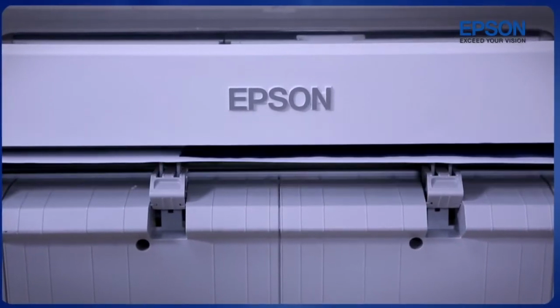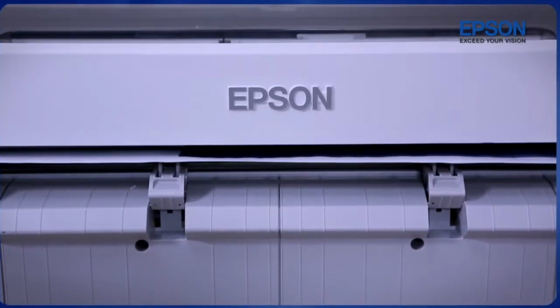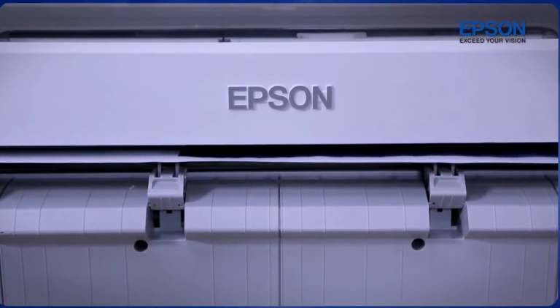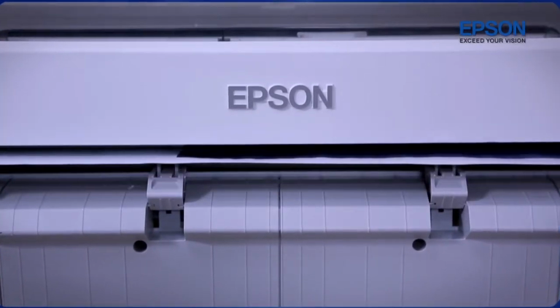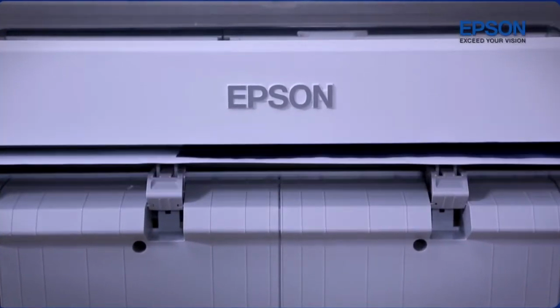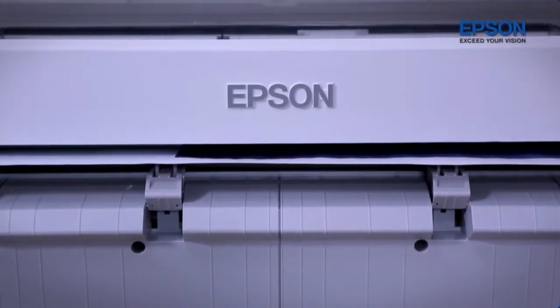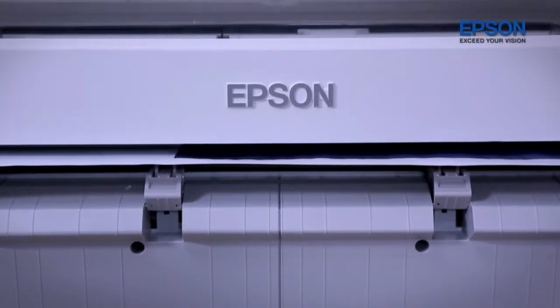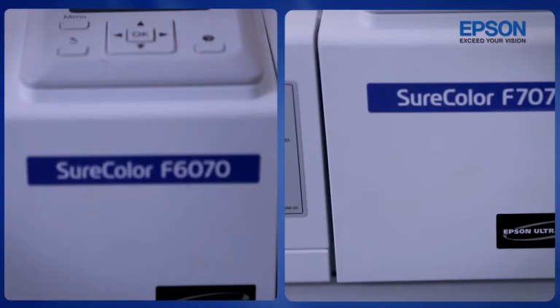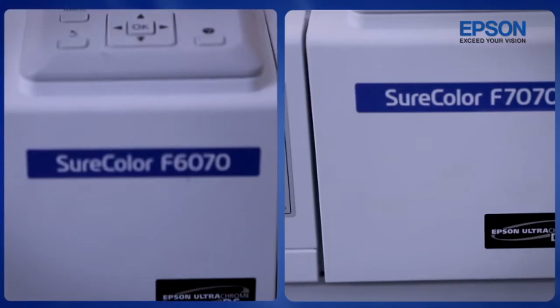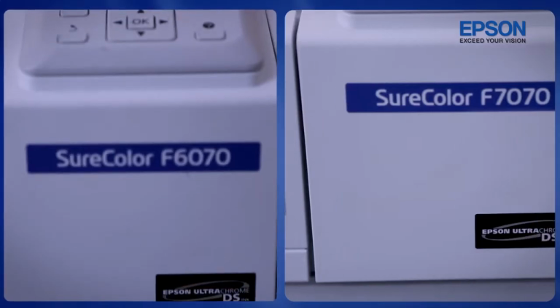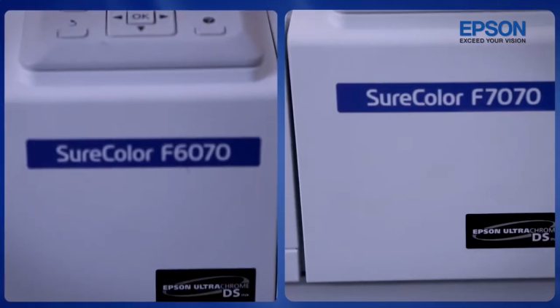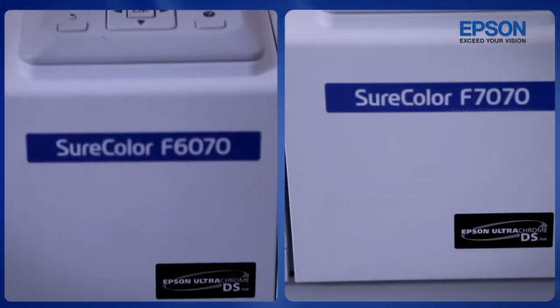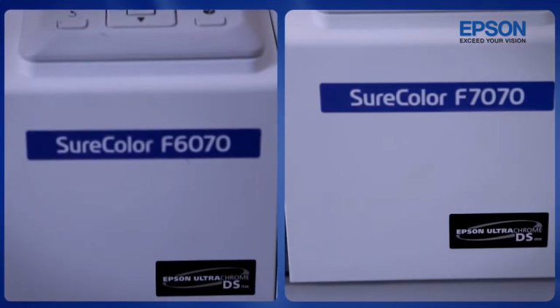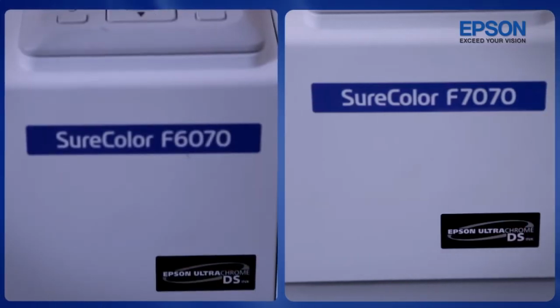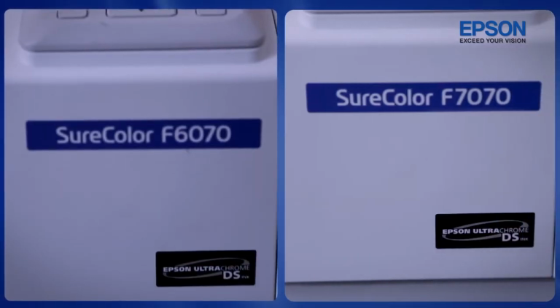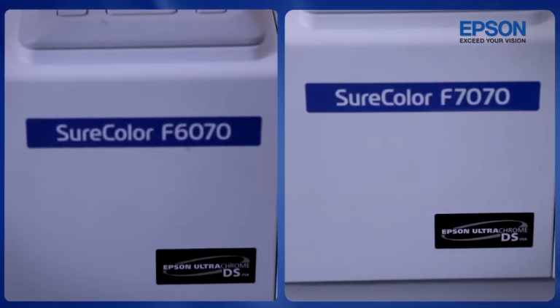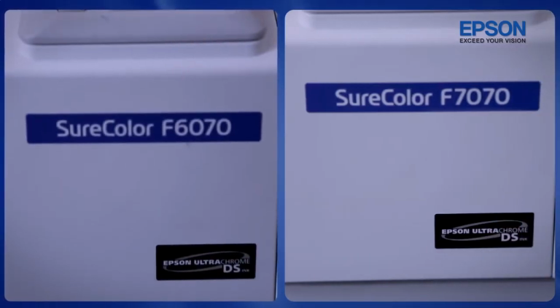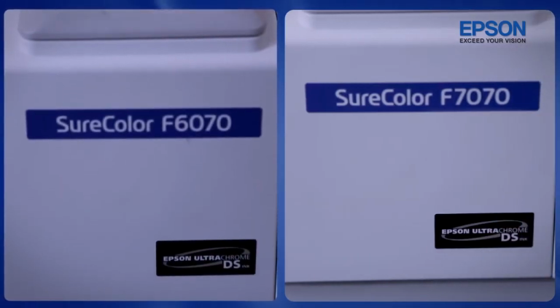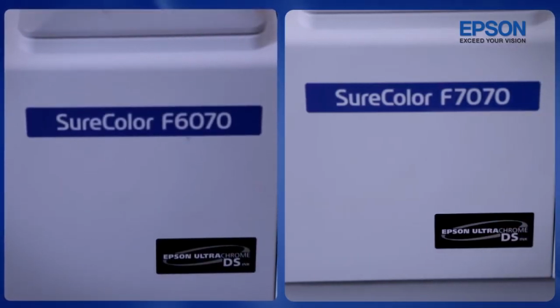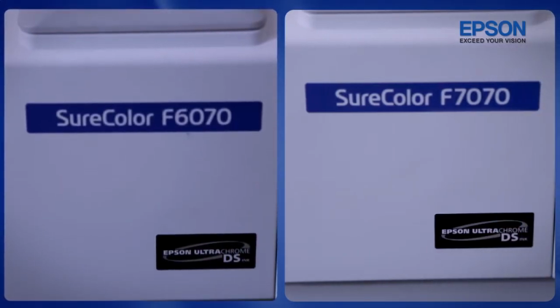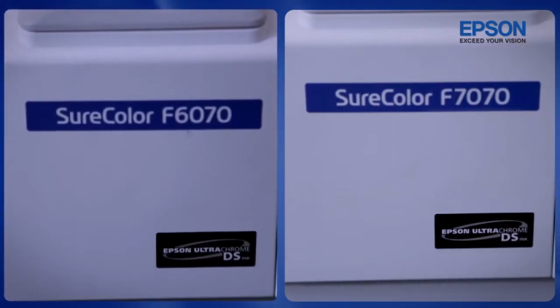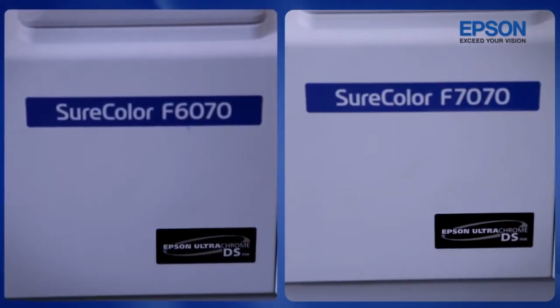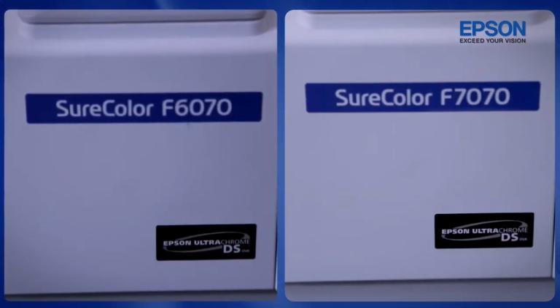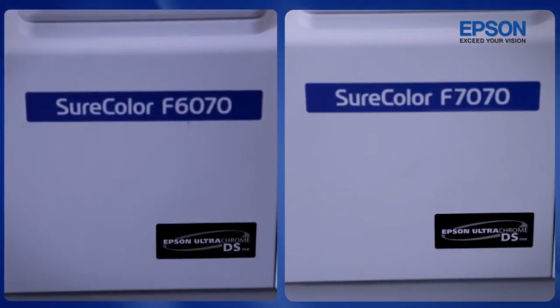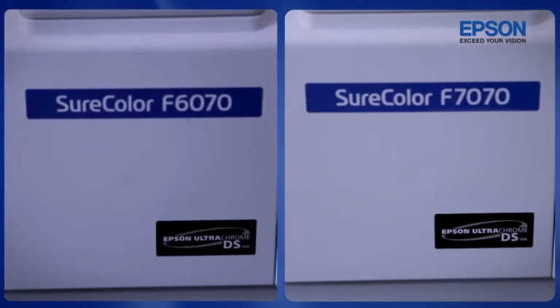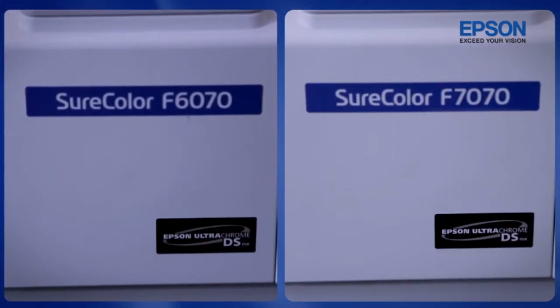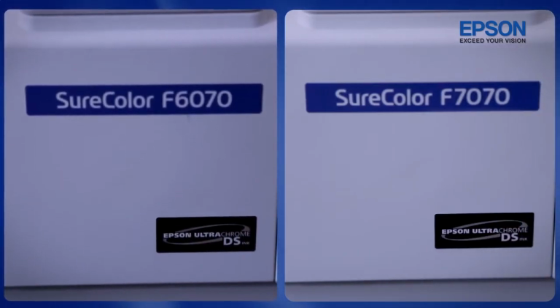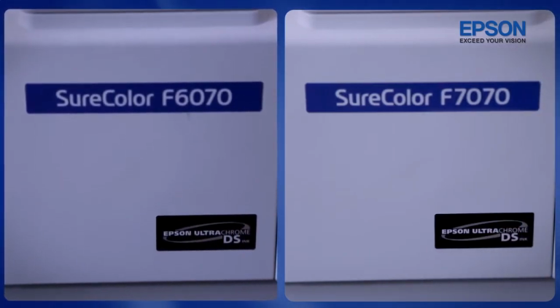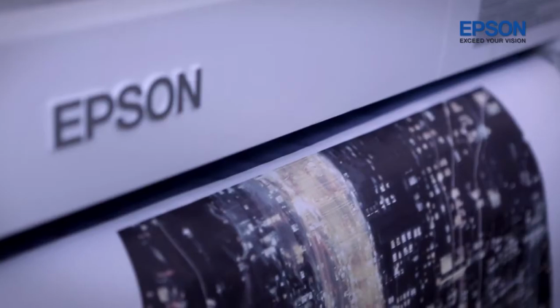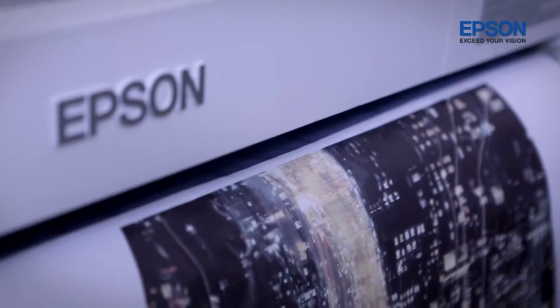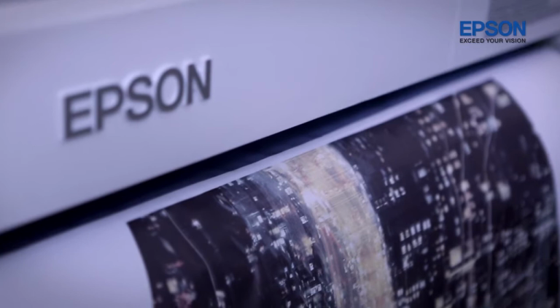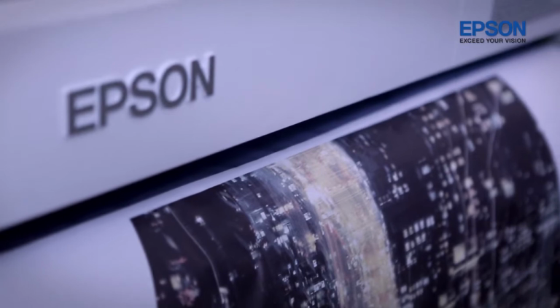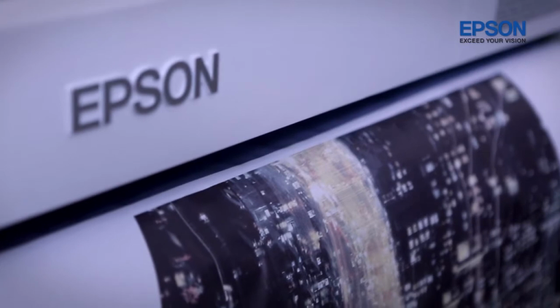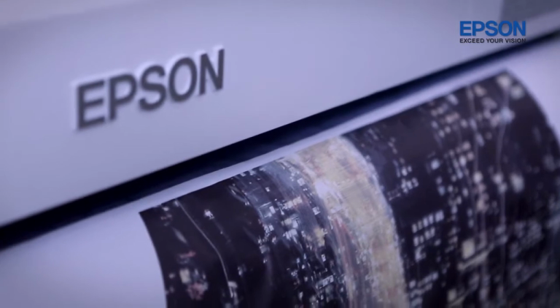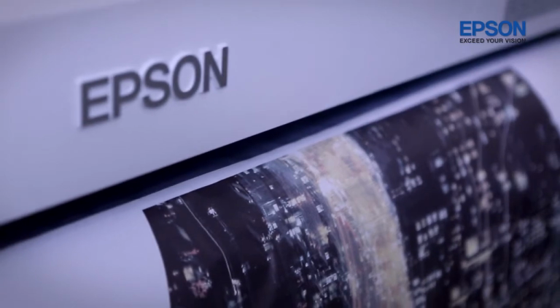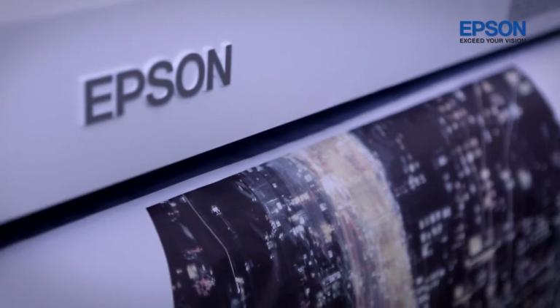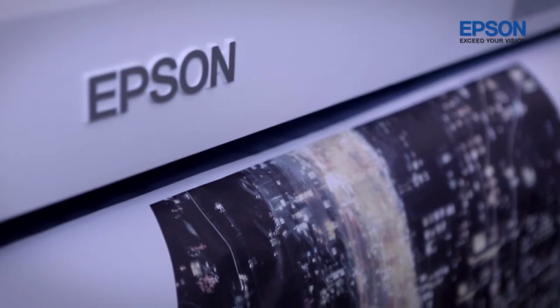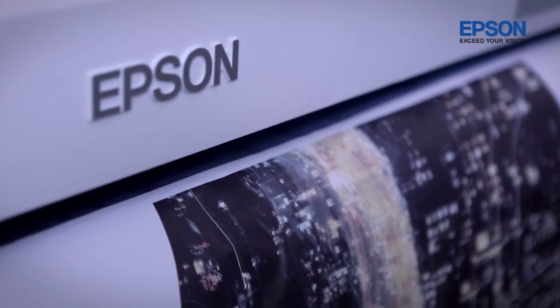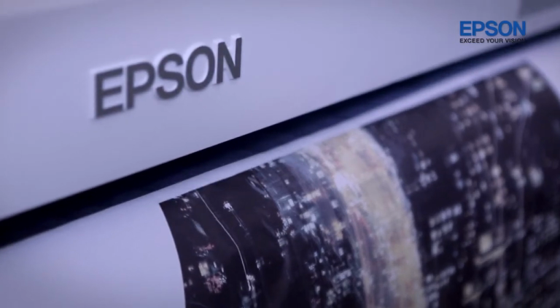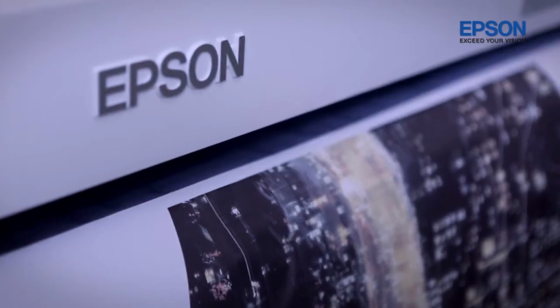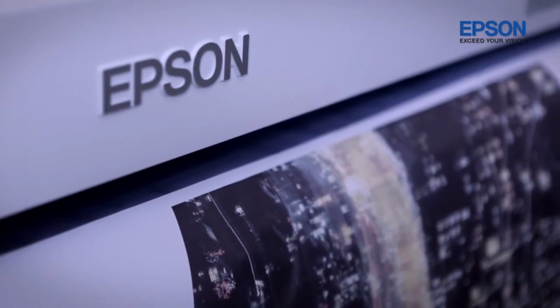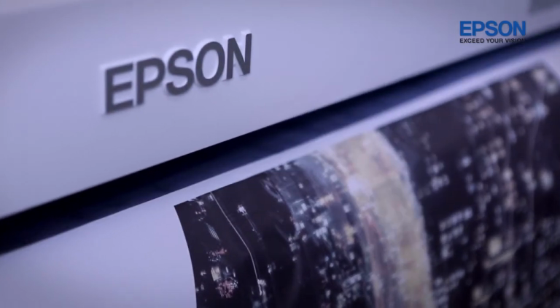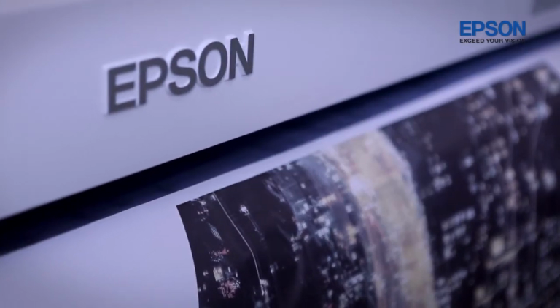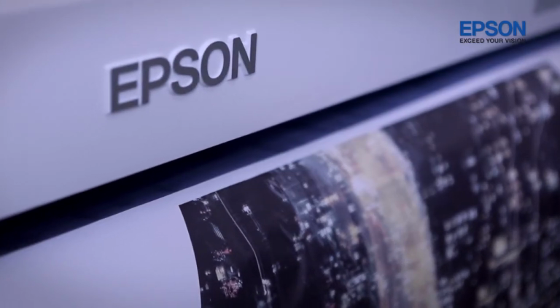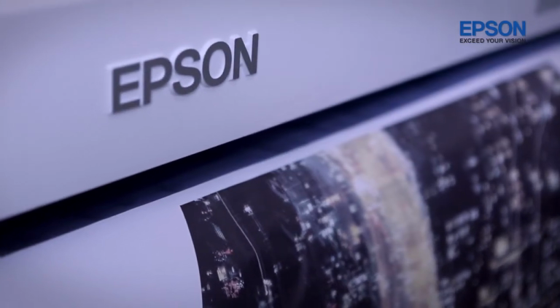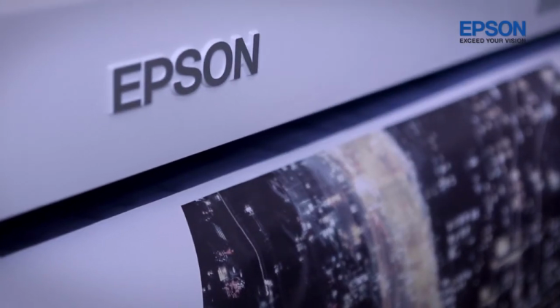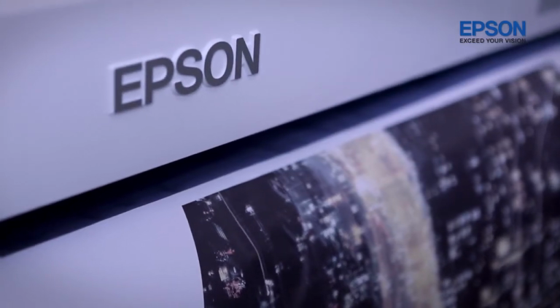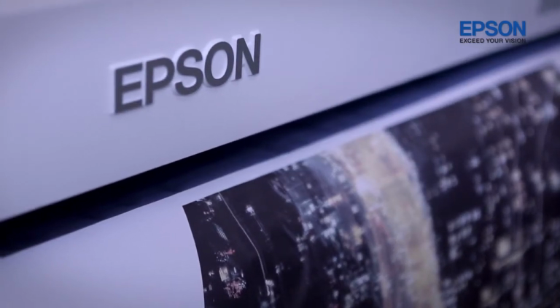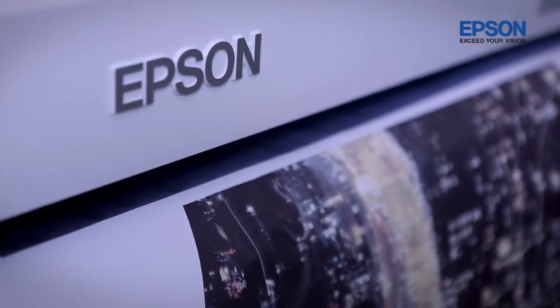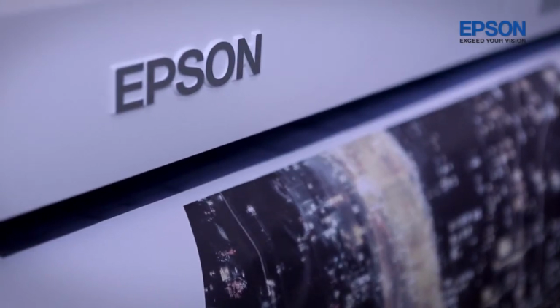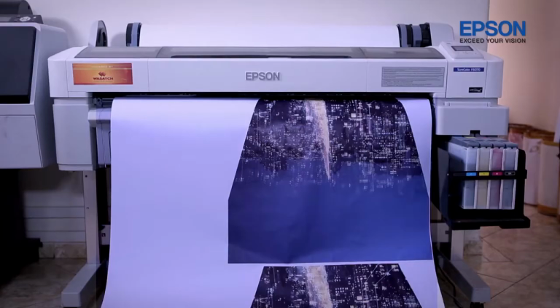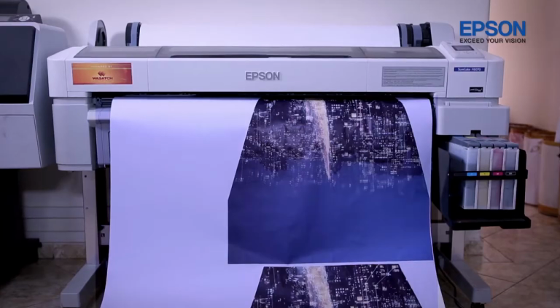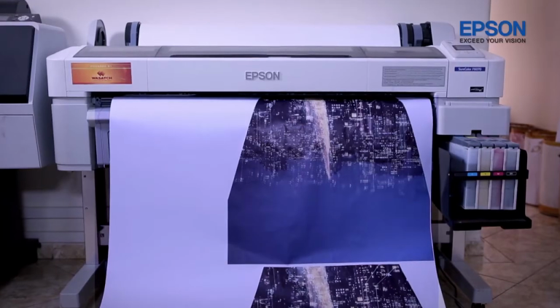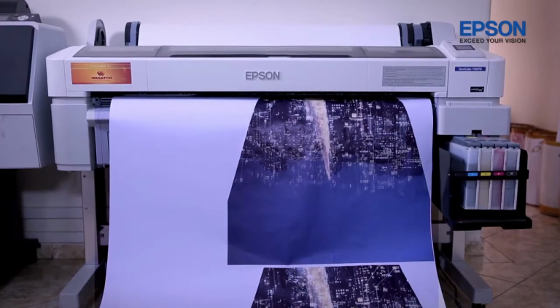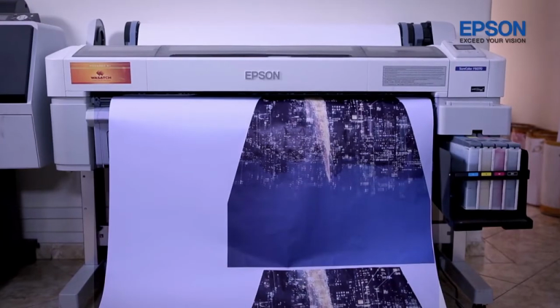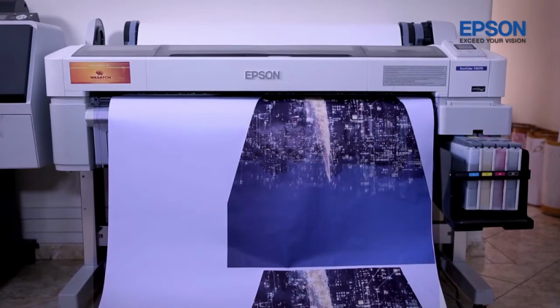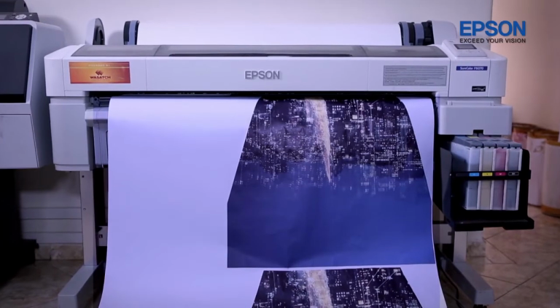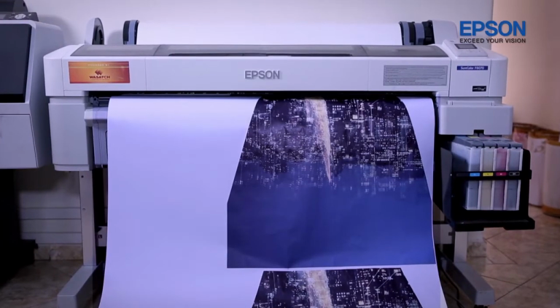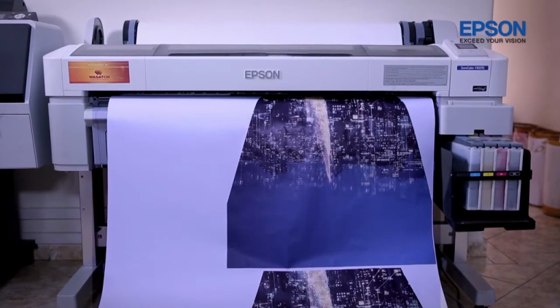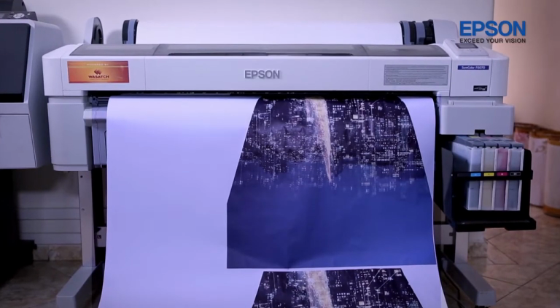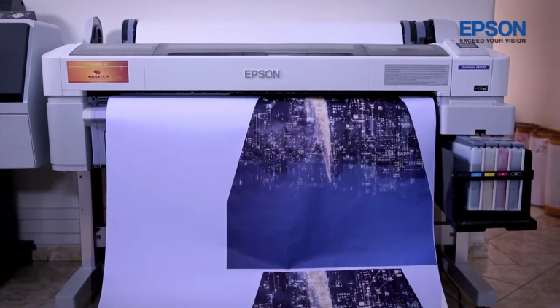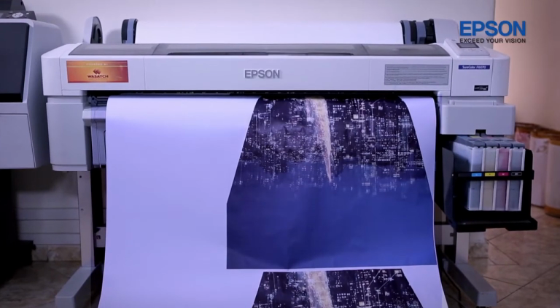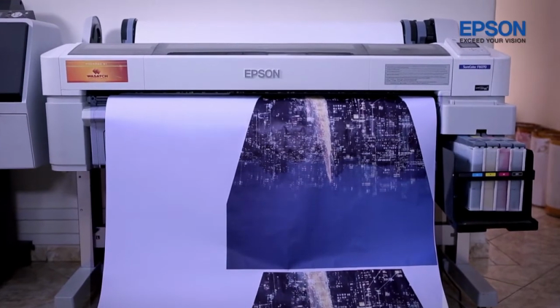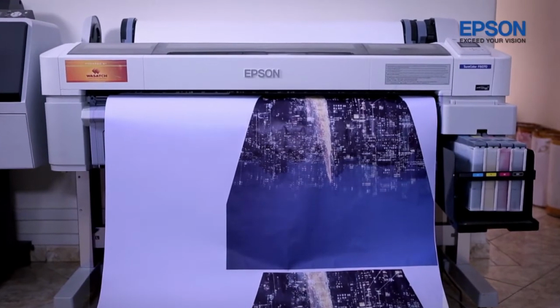He purchased two Epson F-Series printers, which are specially made for sublimation. His choice couldn't have been better.